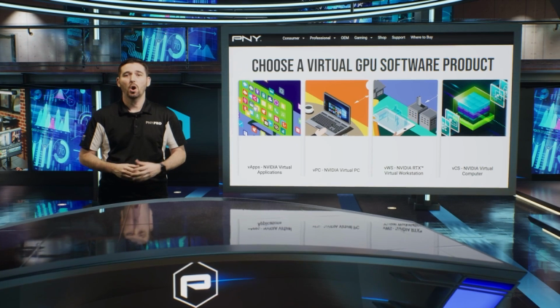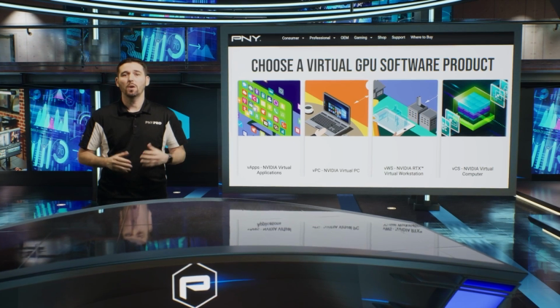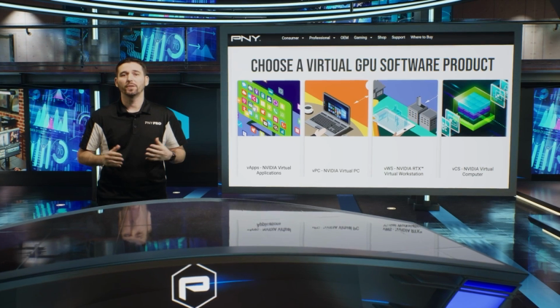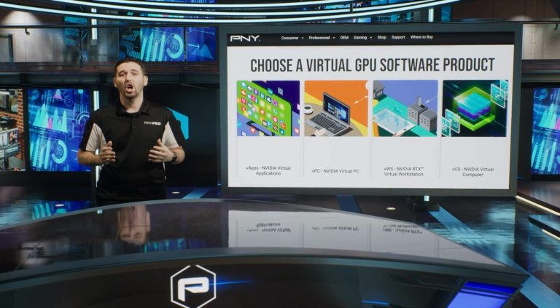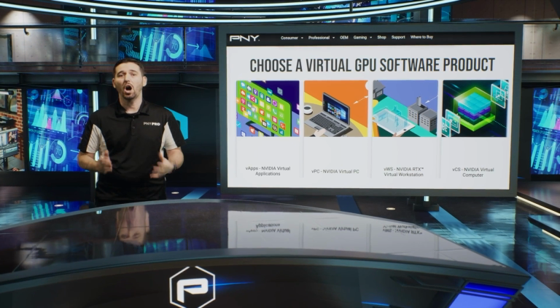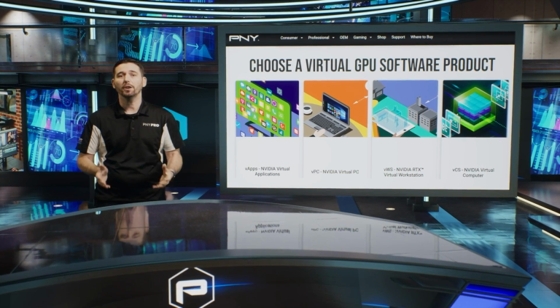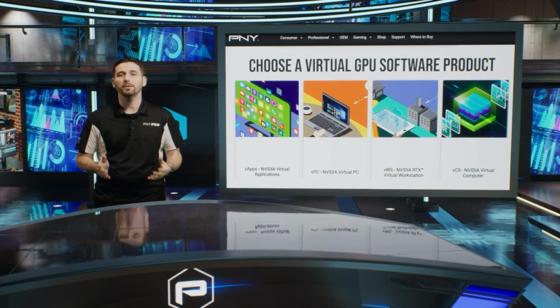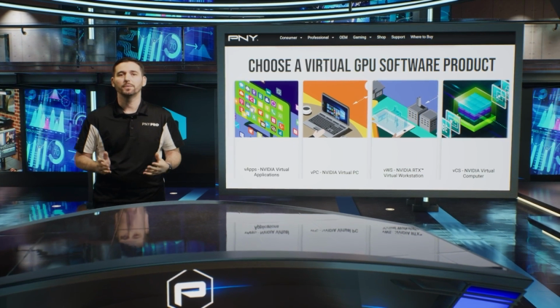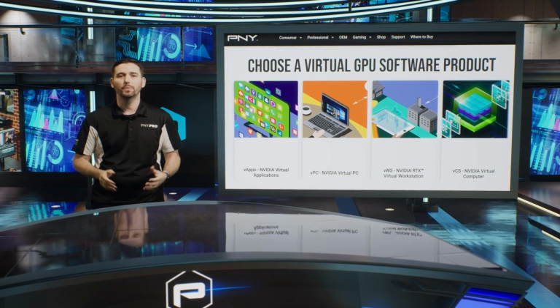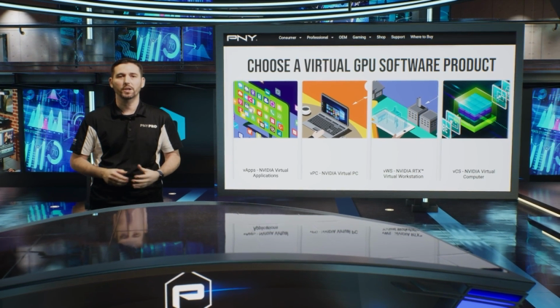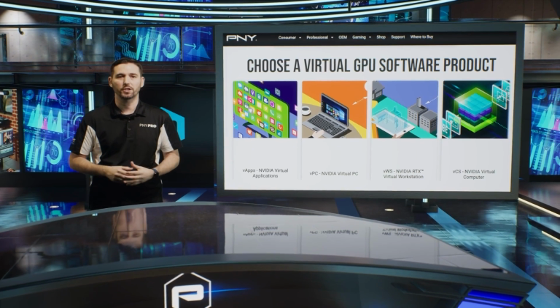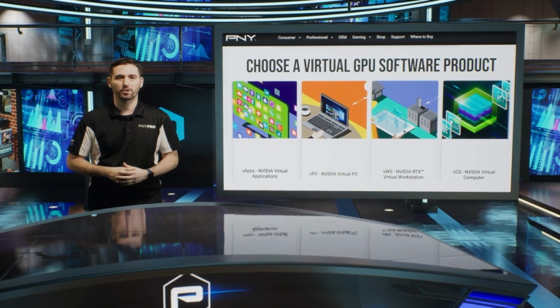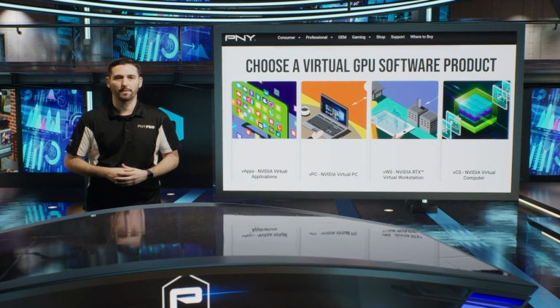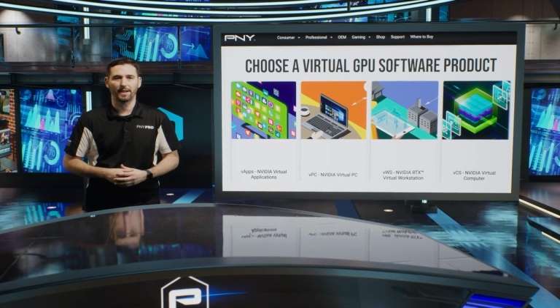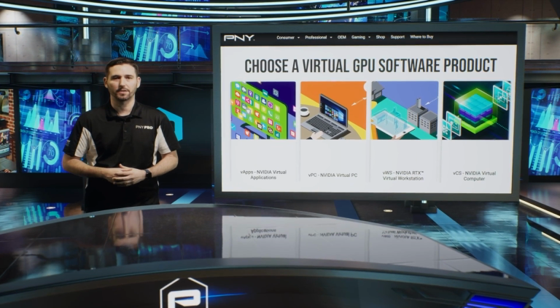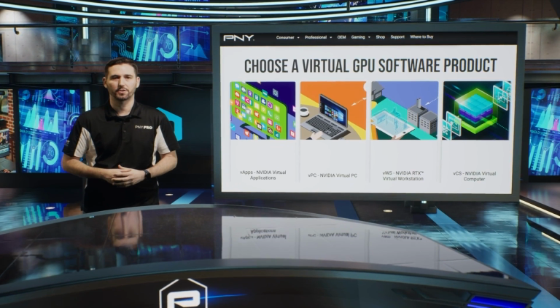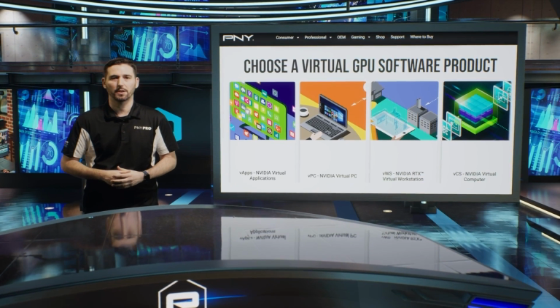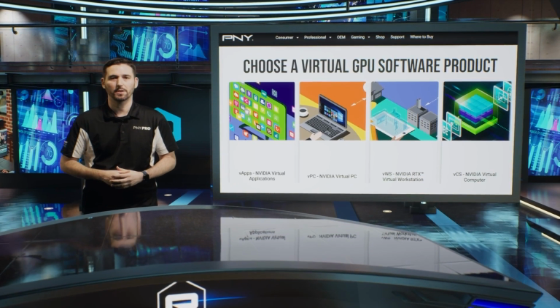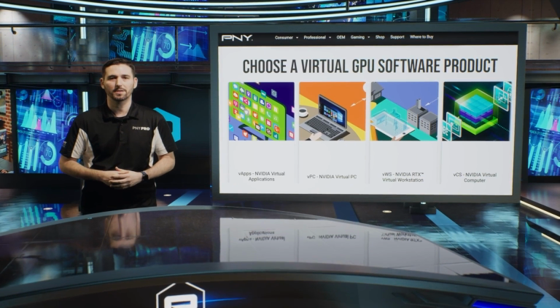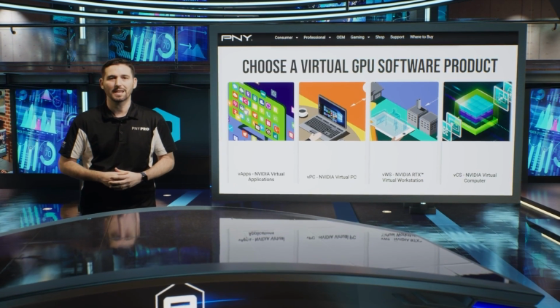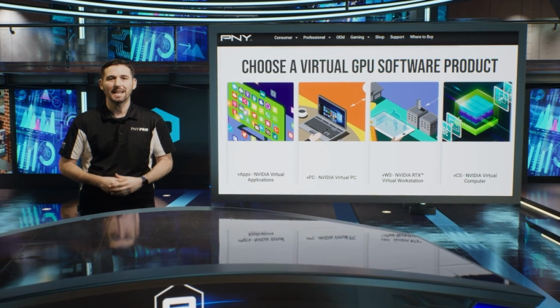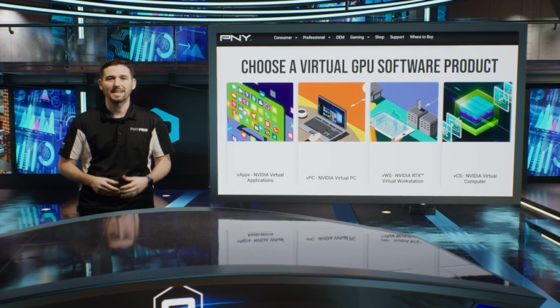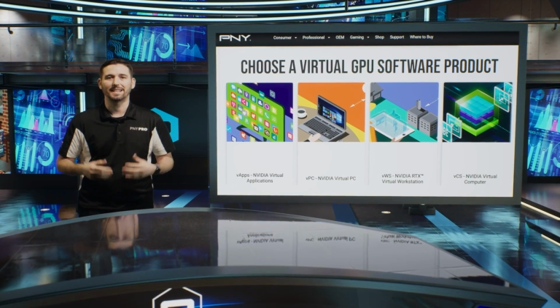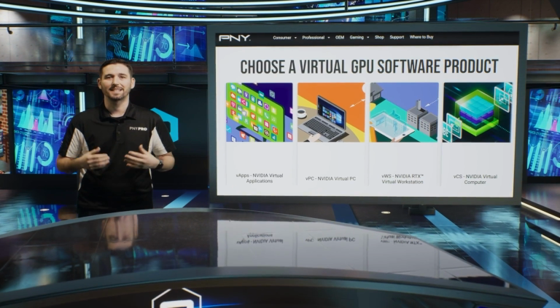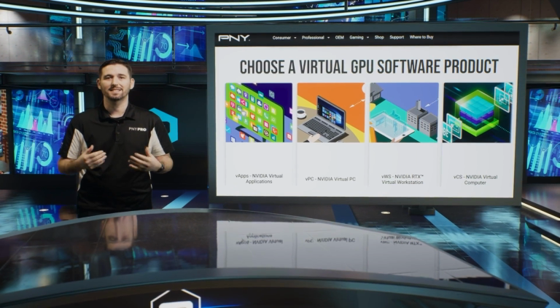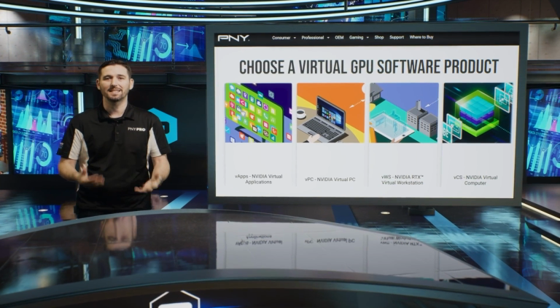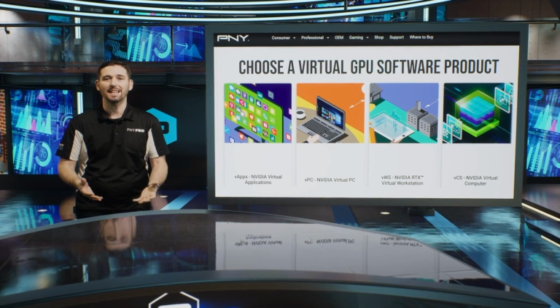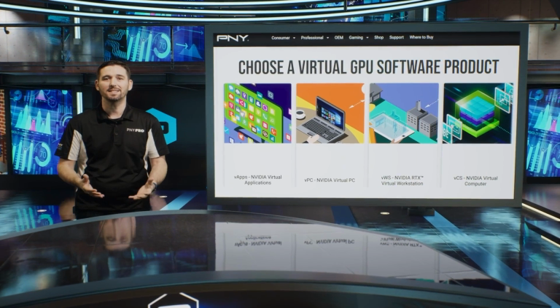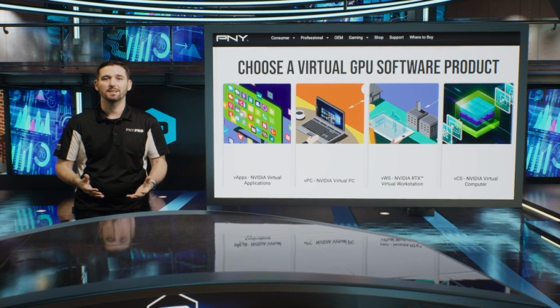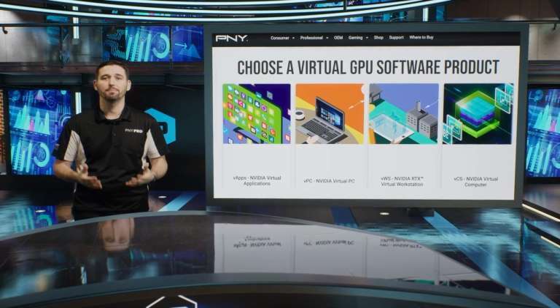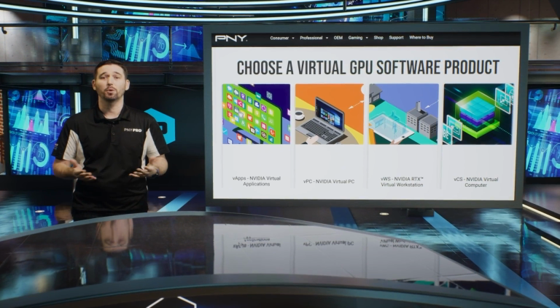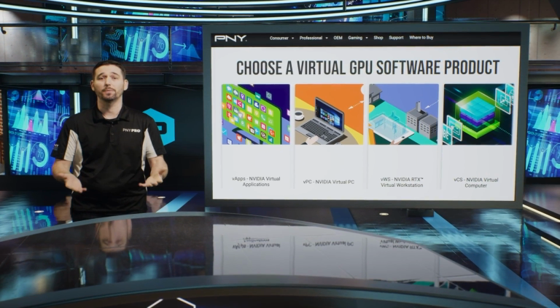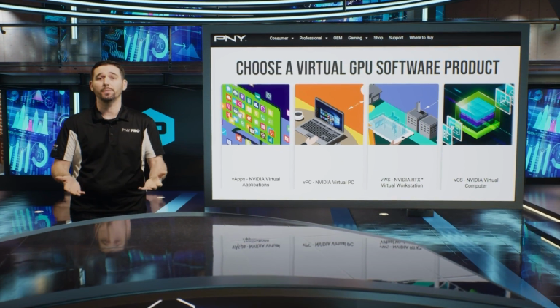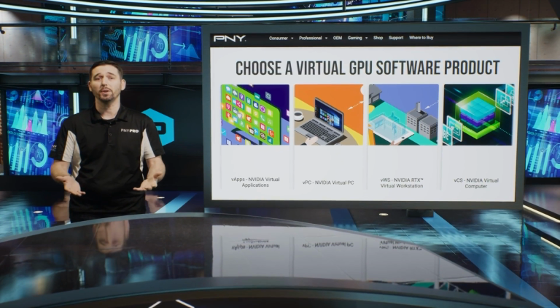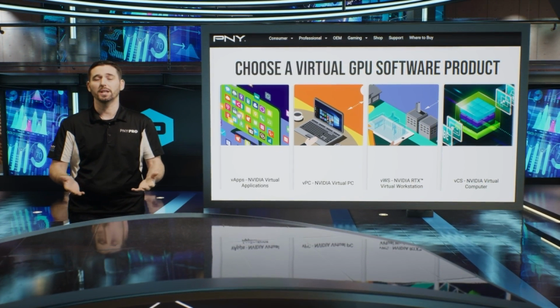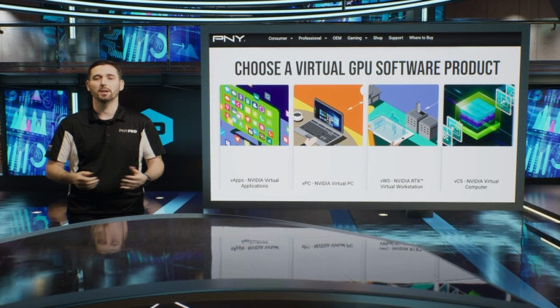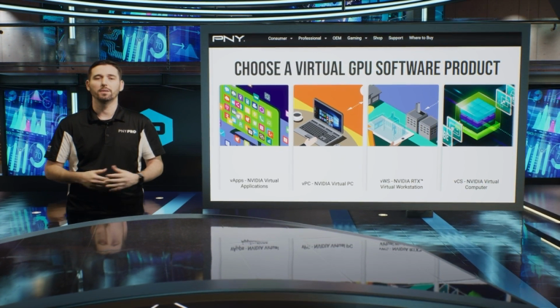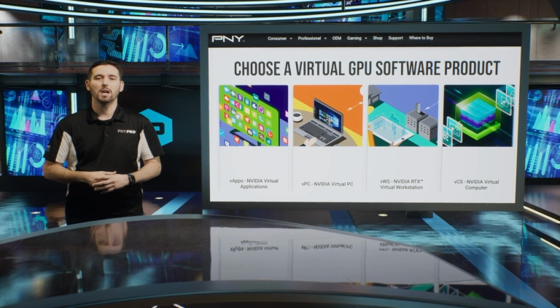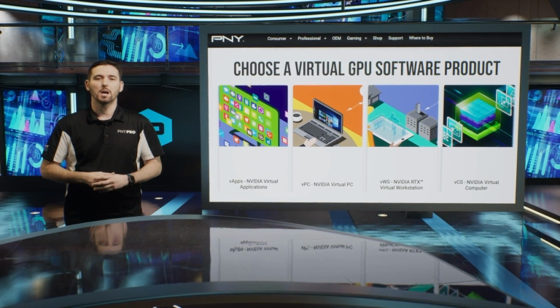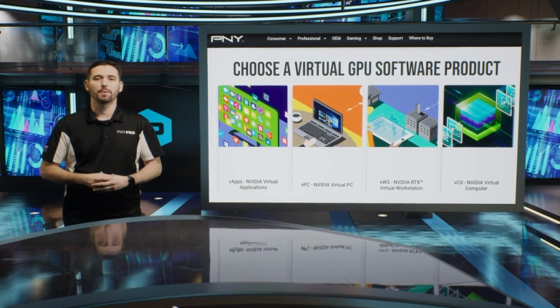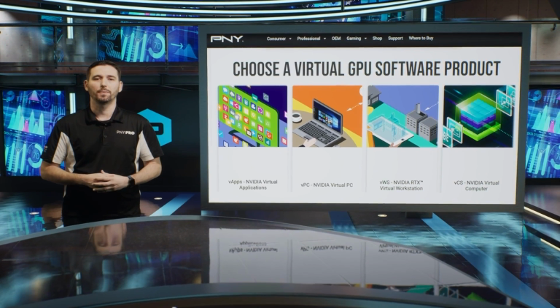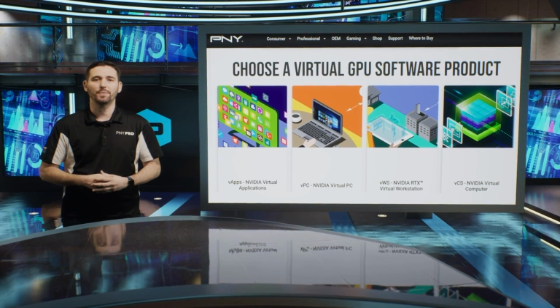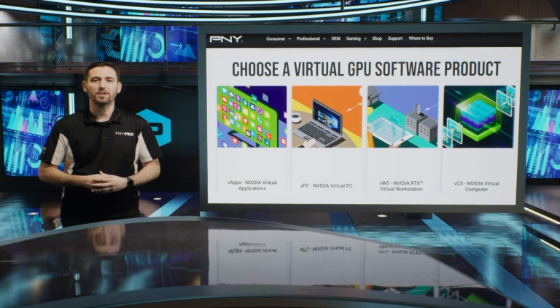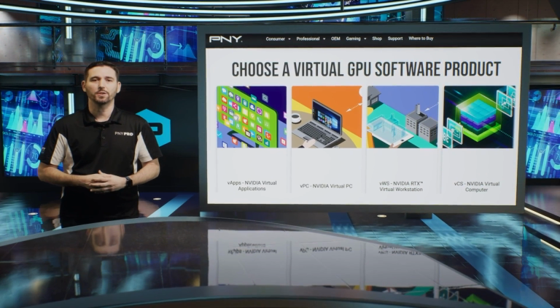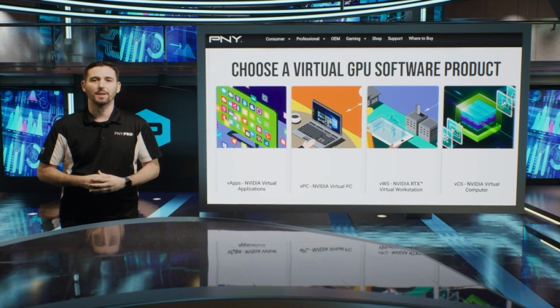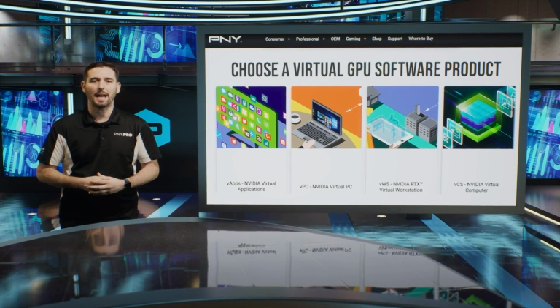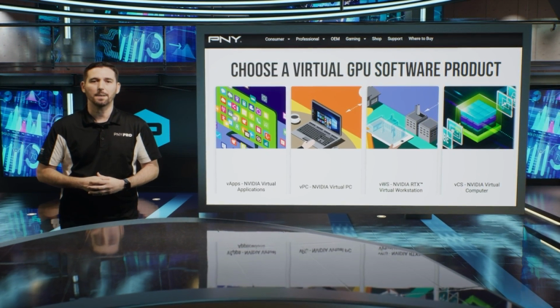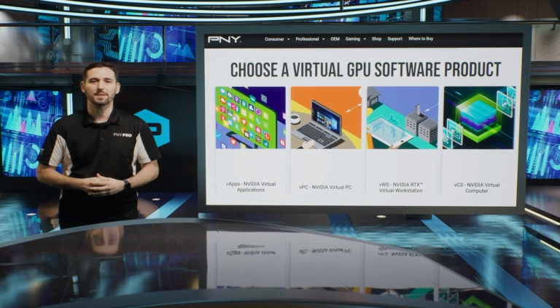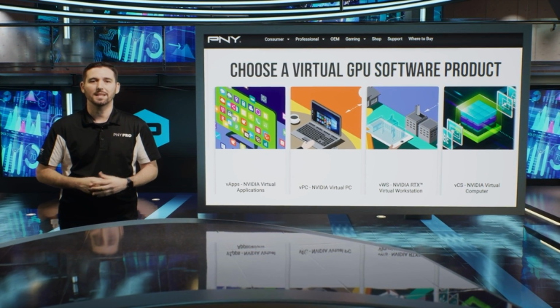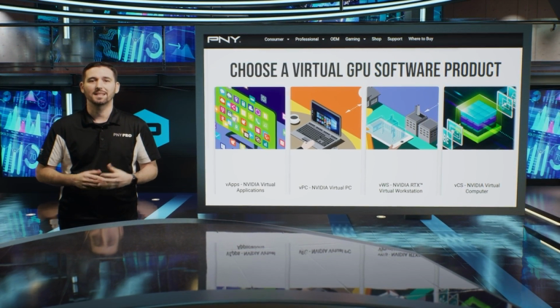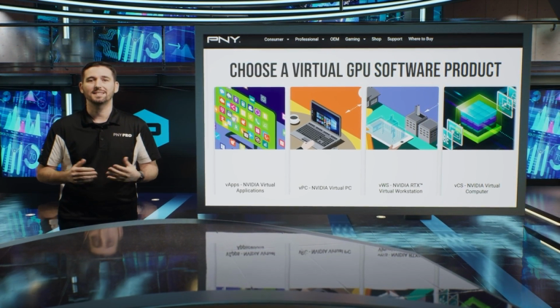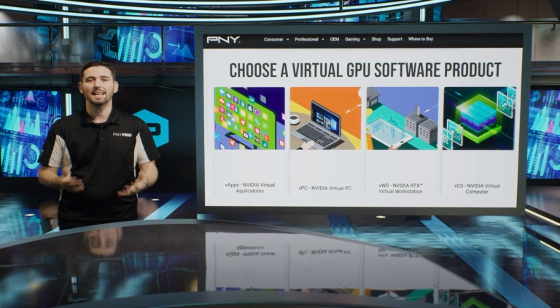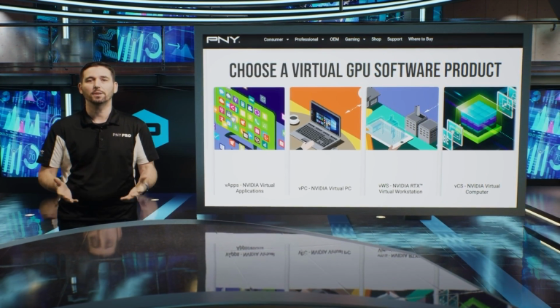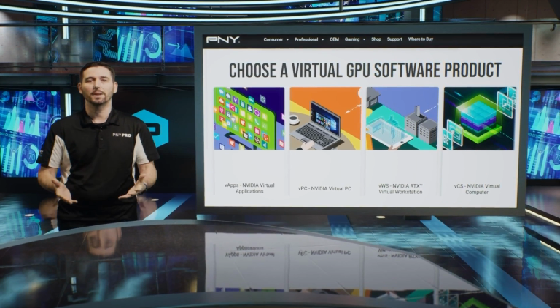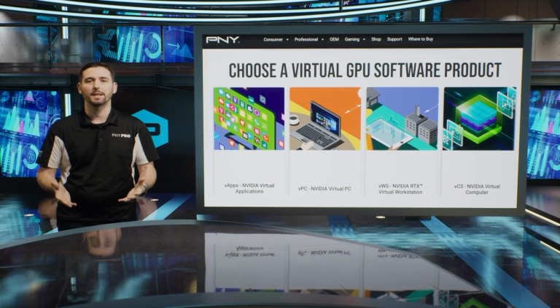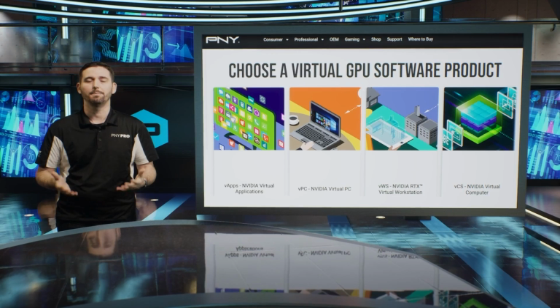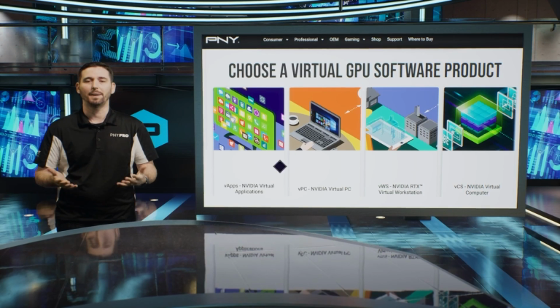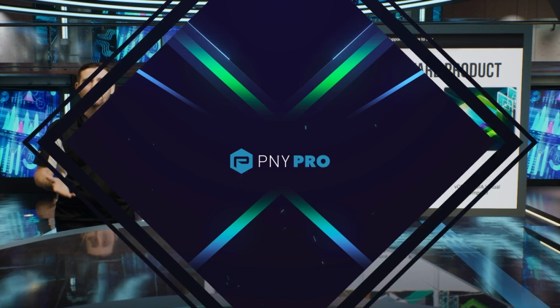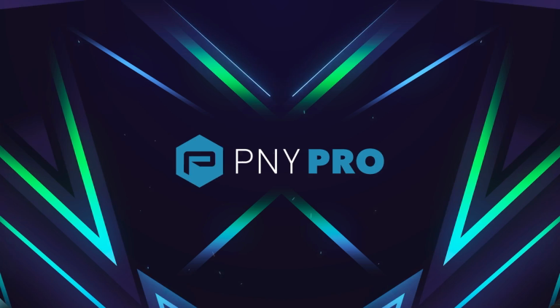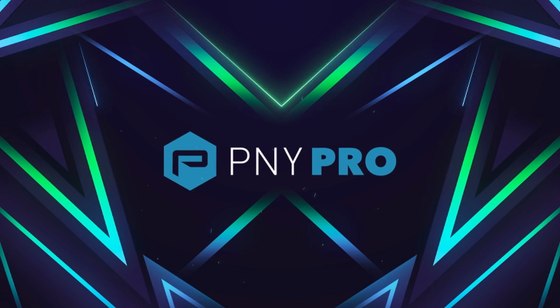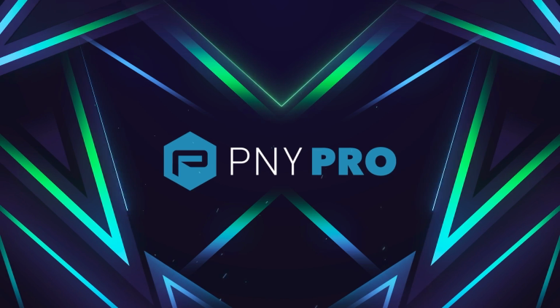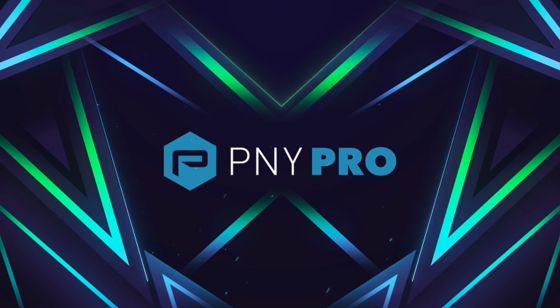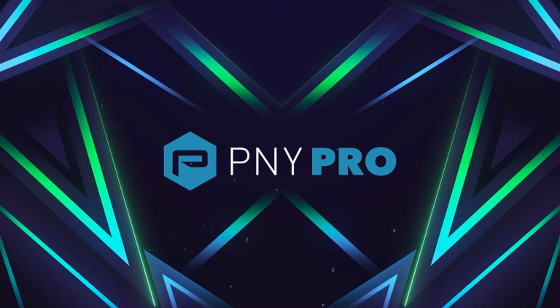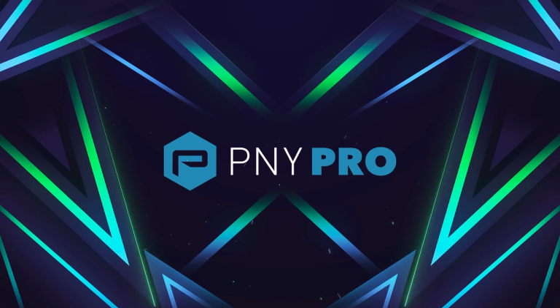NVIDIA vGPU has support for all major hypervisors, over 140 certified servers, and an extensive portfolio of professional apps accelerated by GPUs.